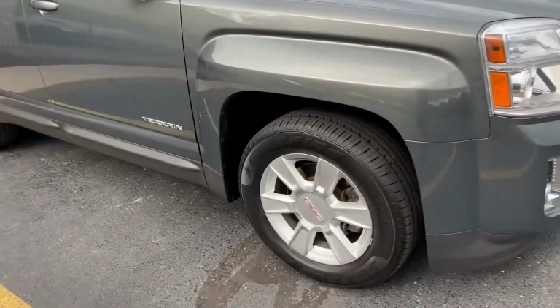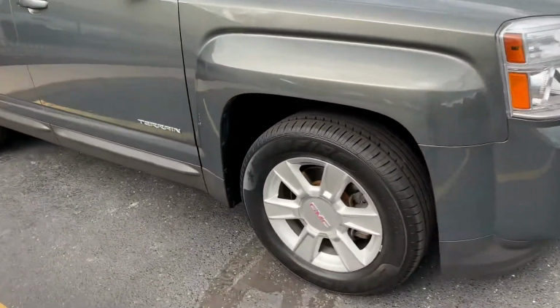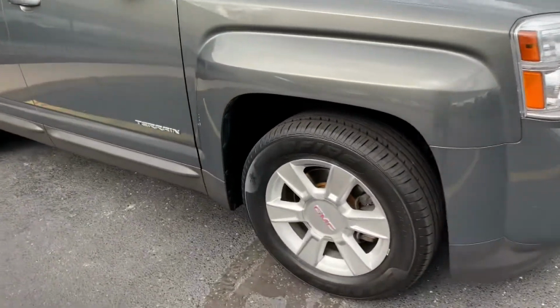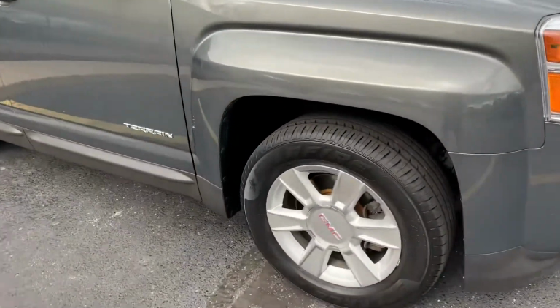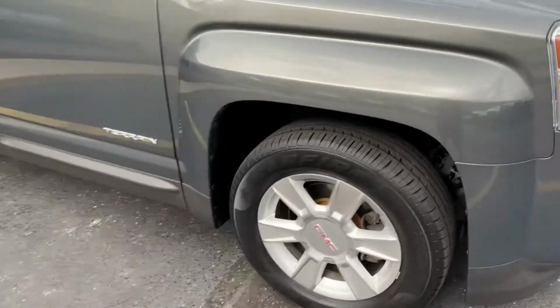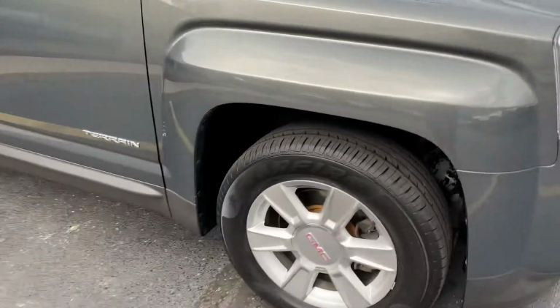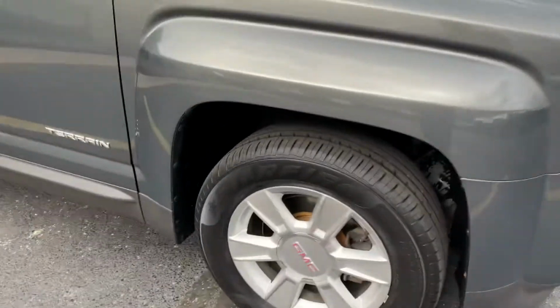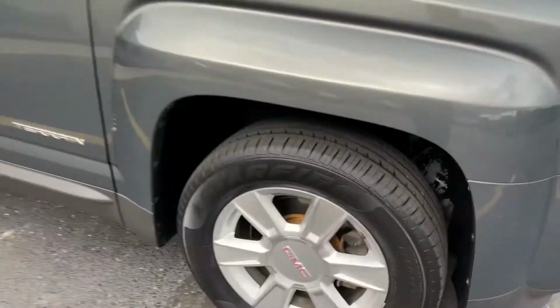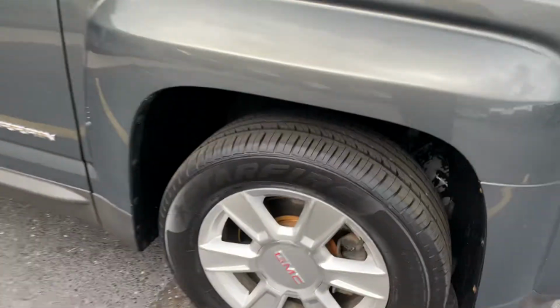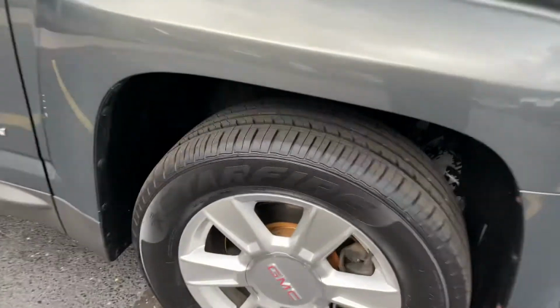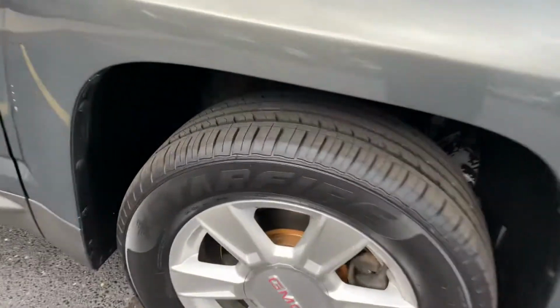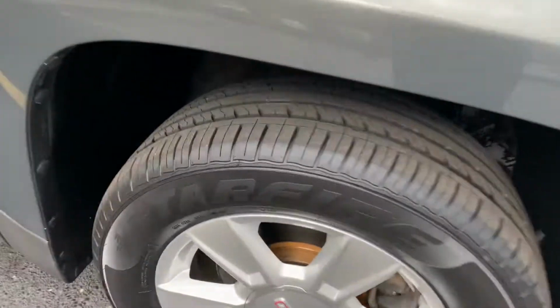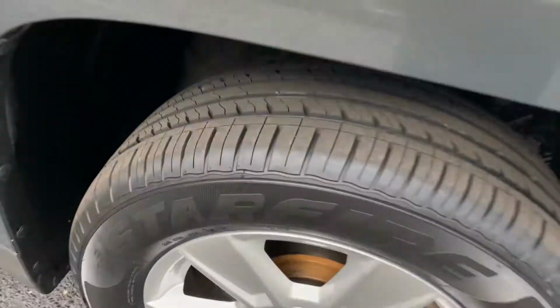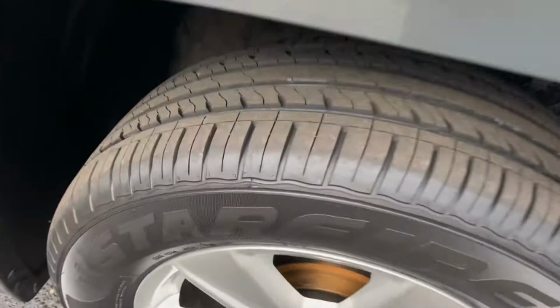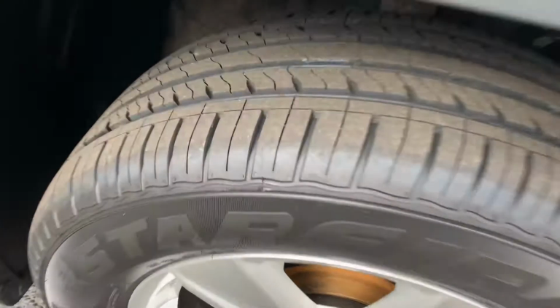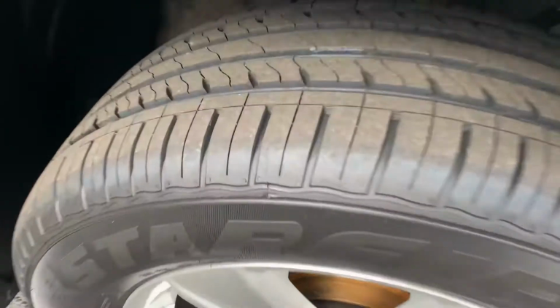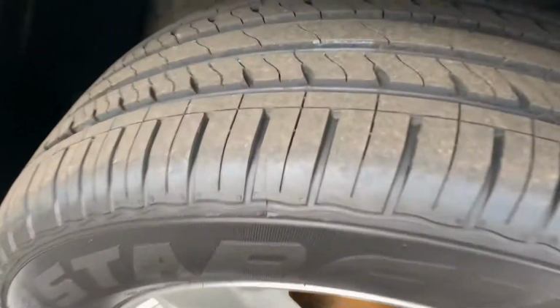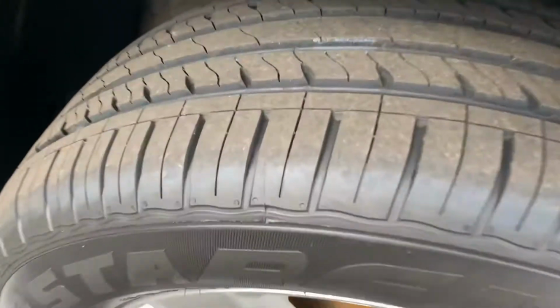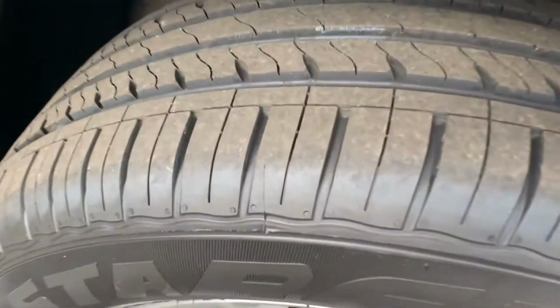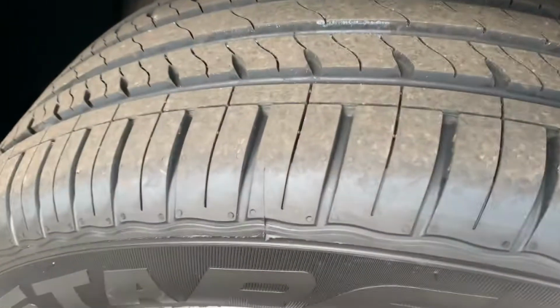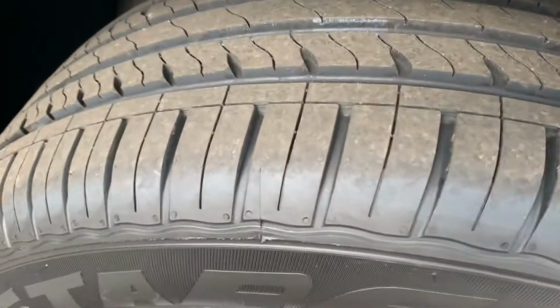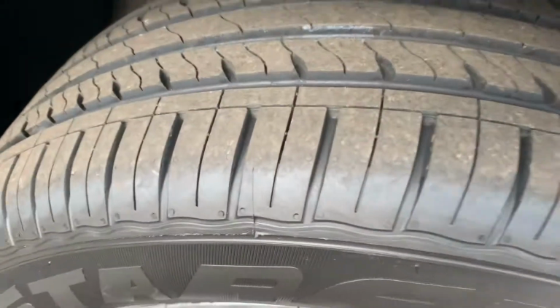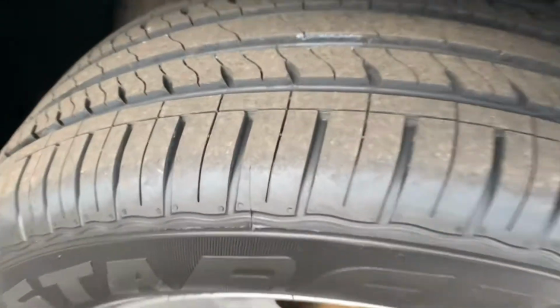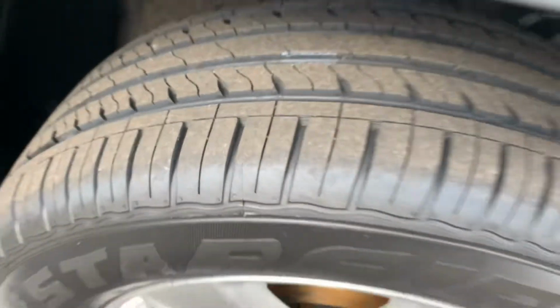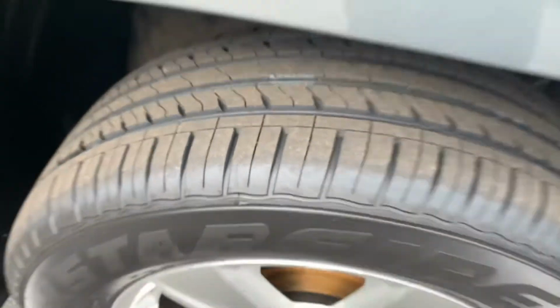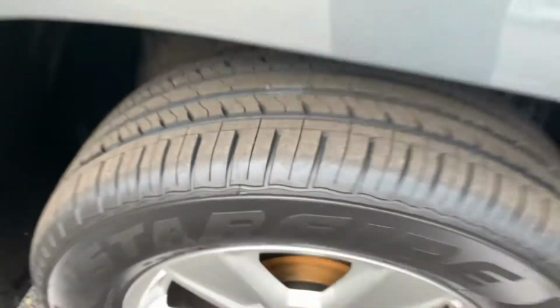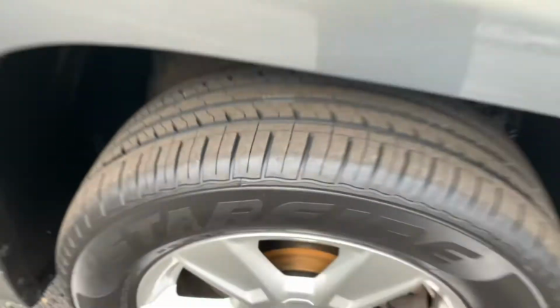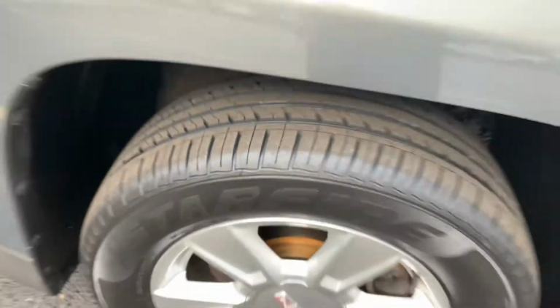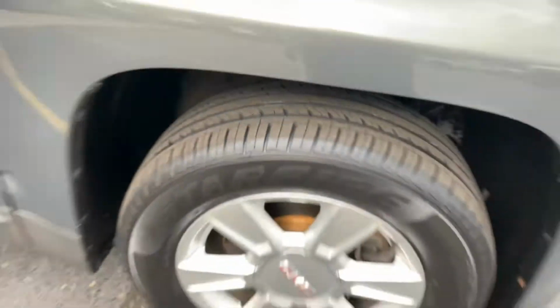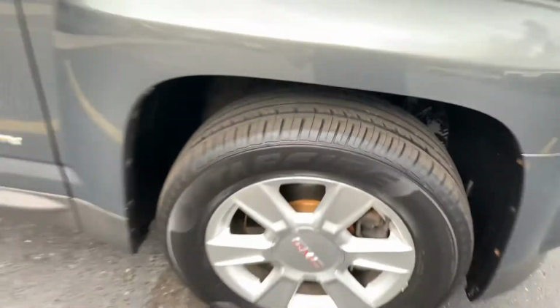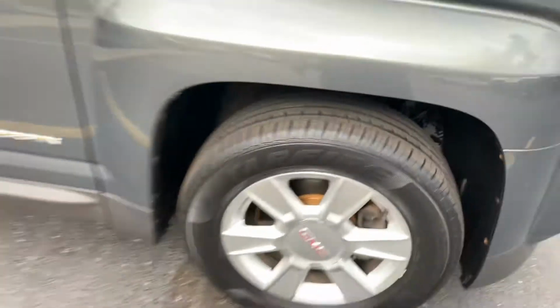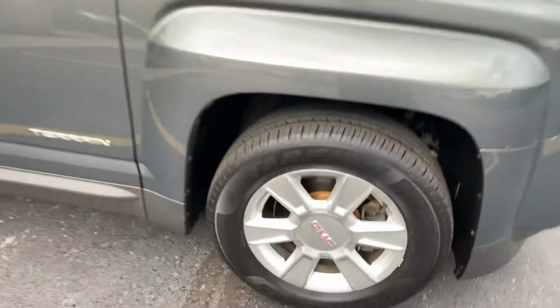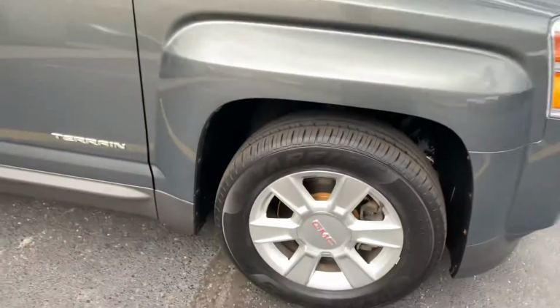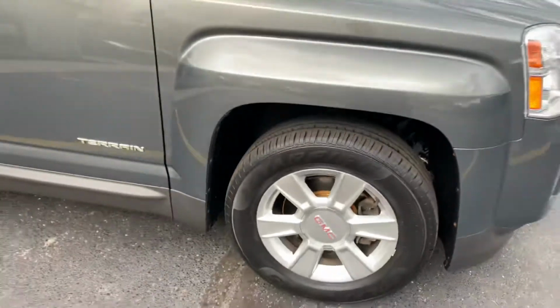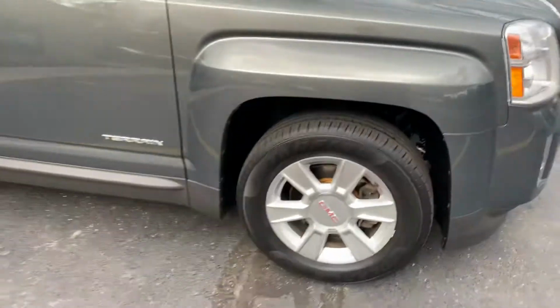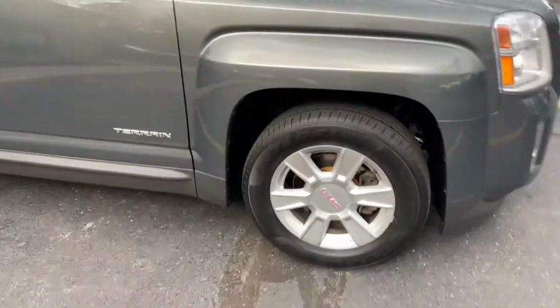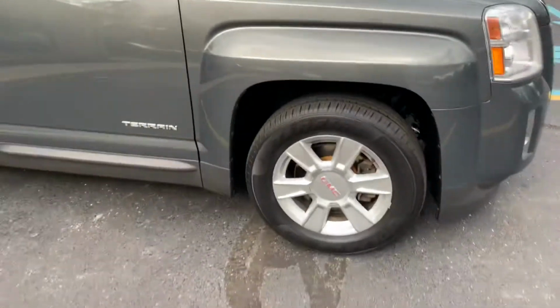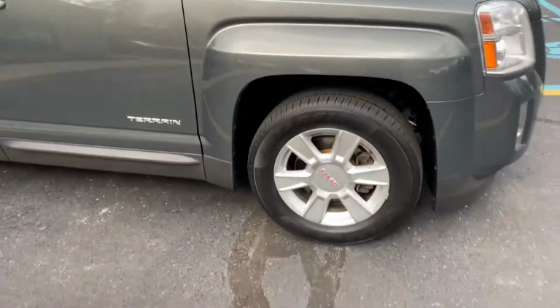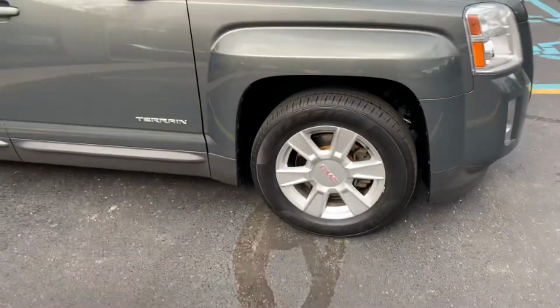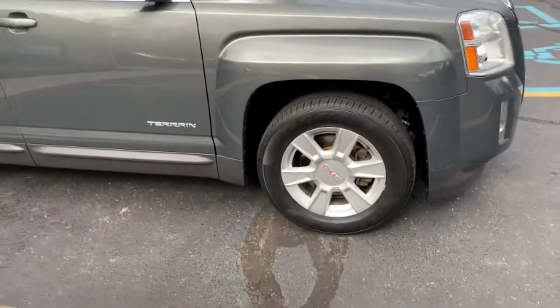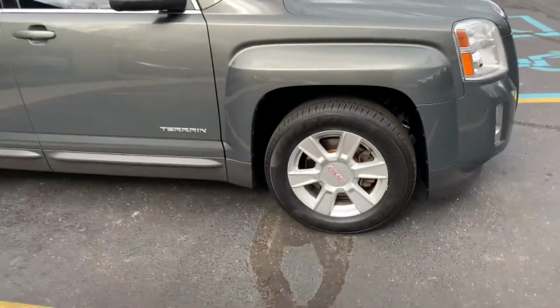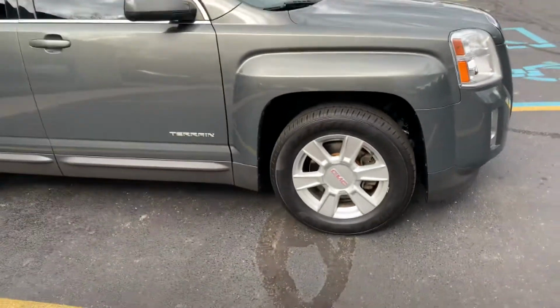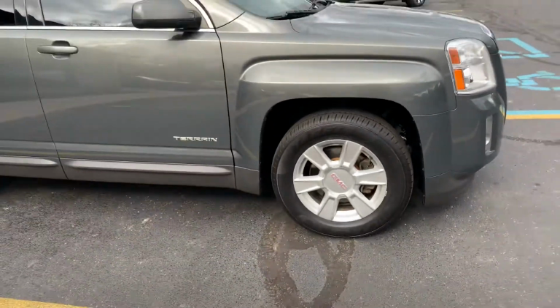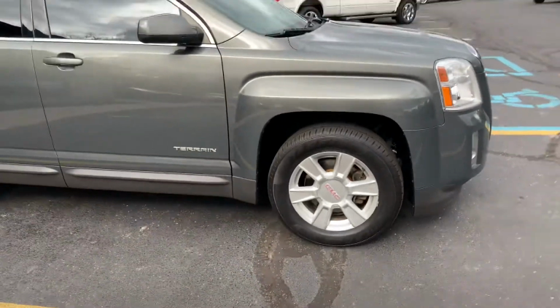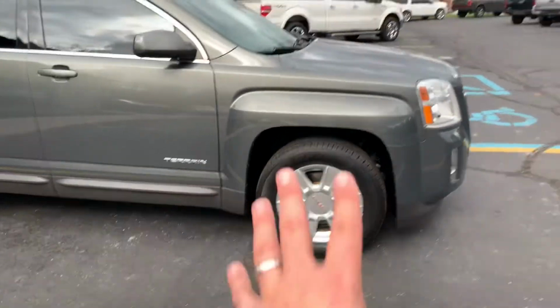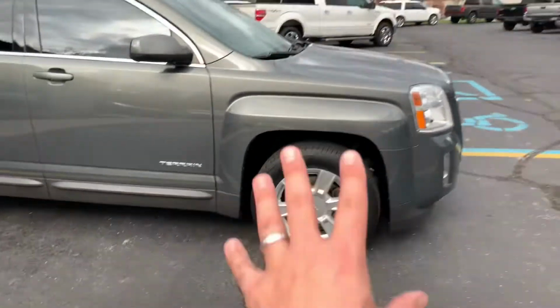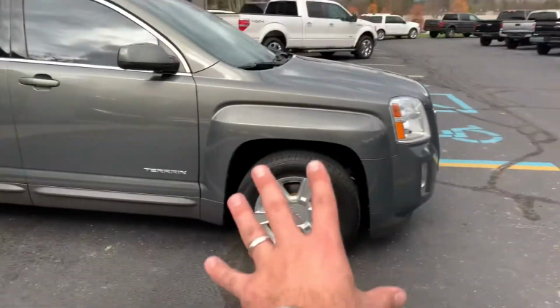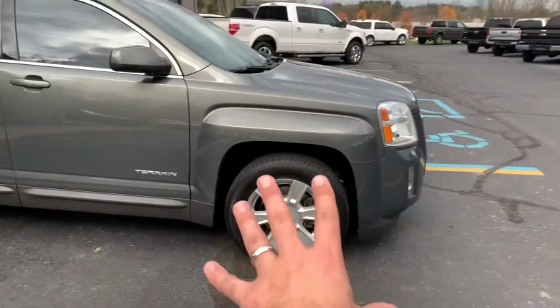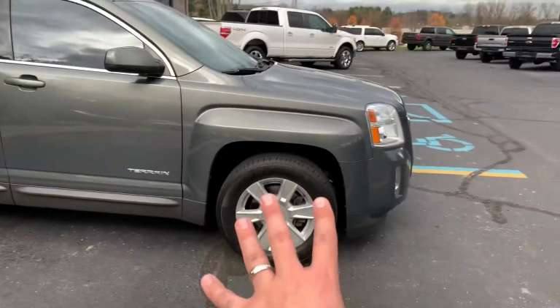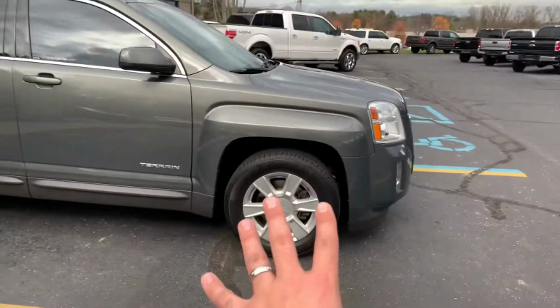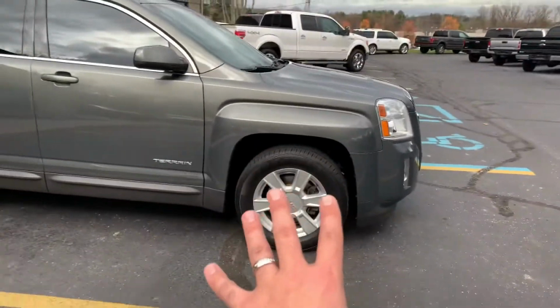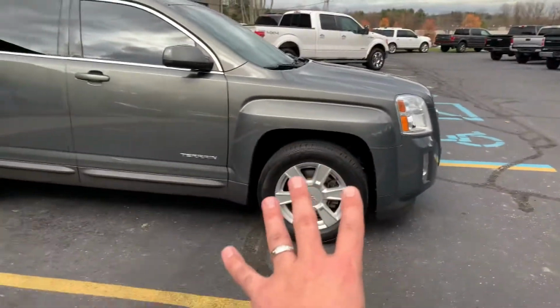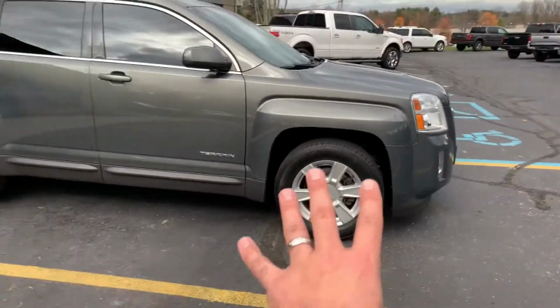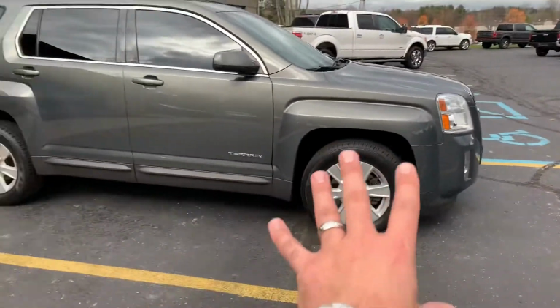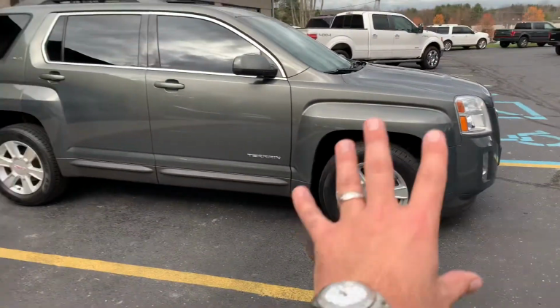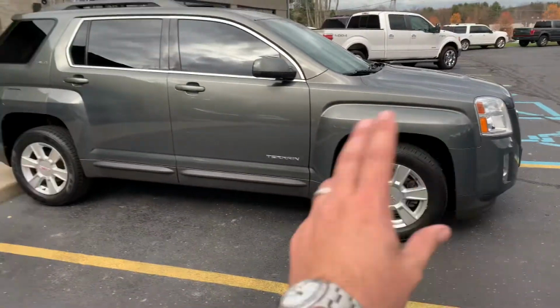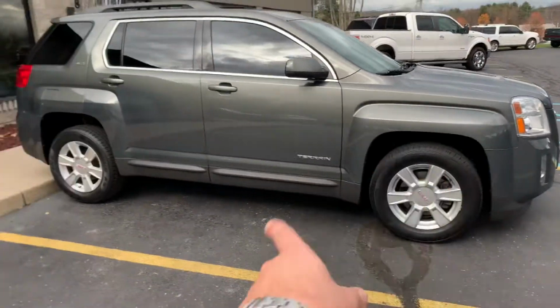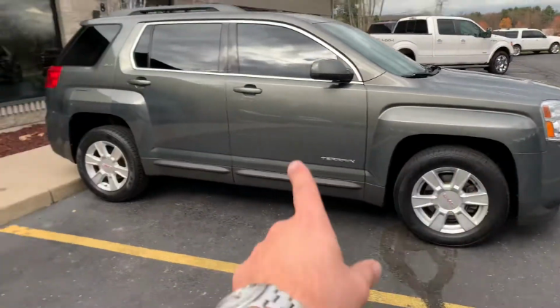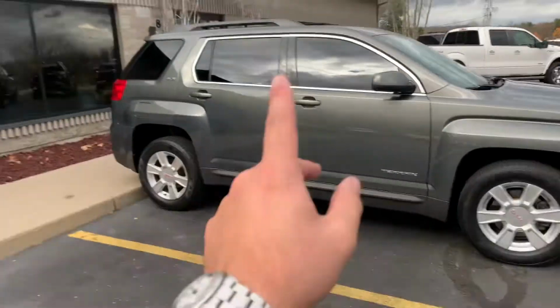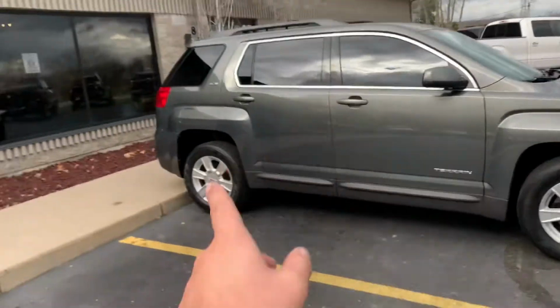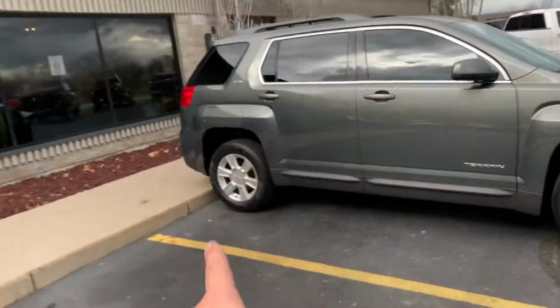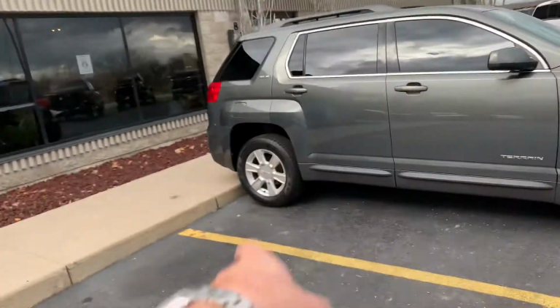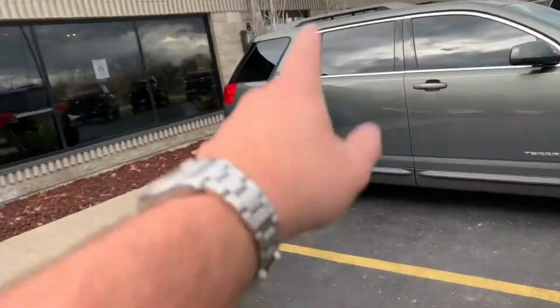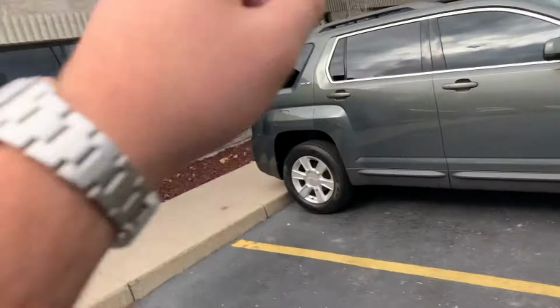Brand new brakes, brand new tires. This thing is a gem — new brakes, new tires.